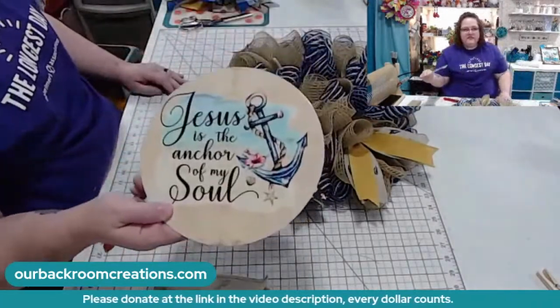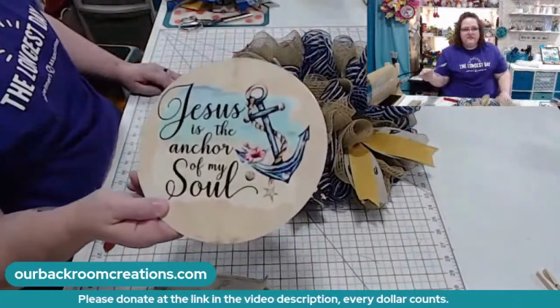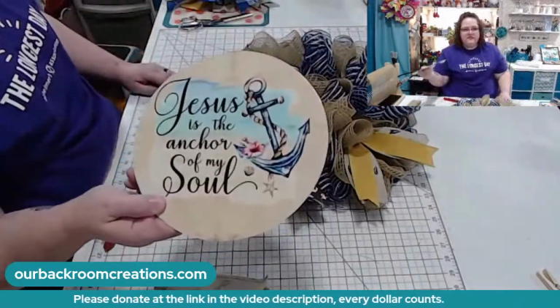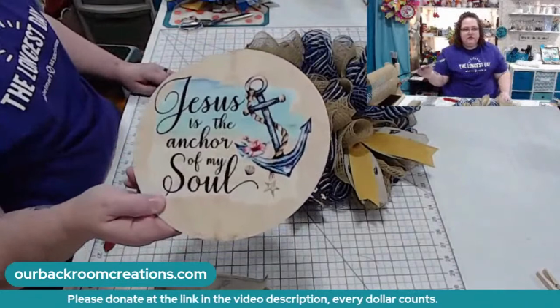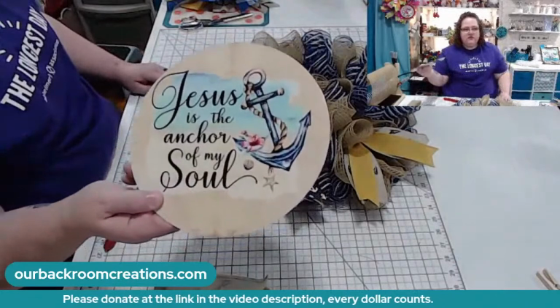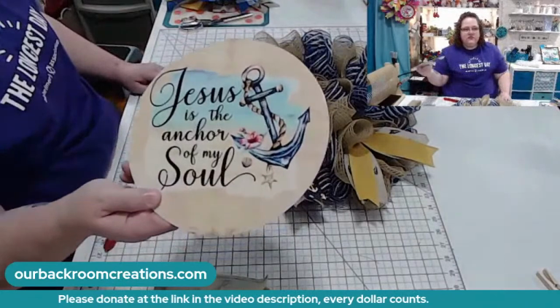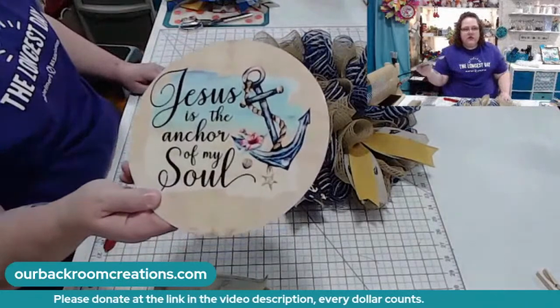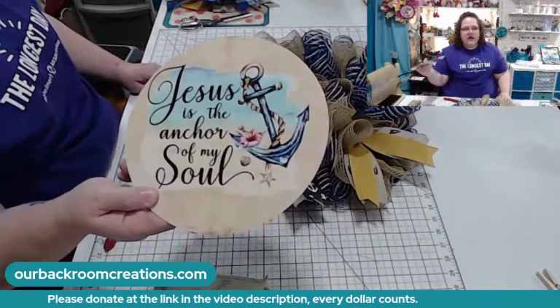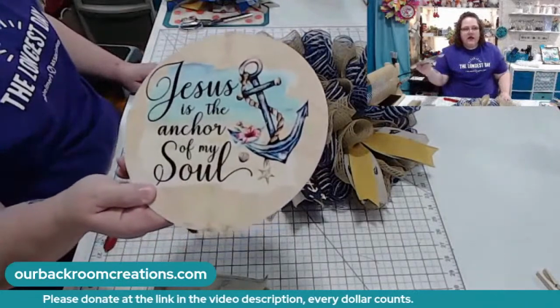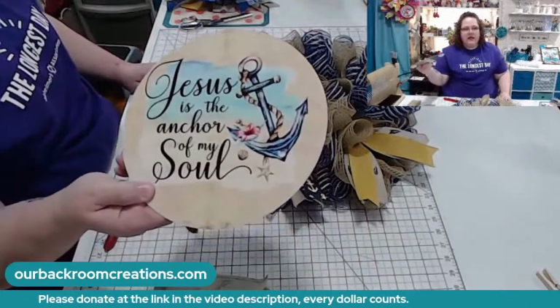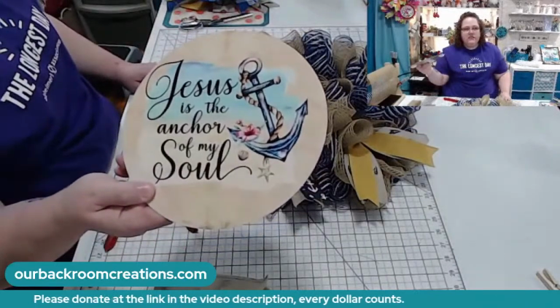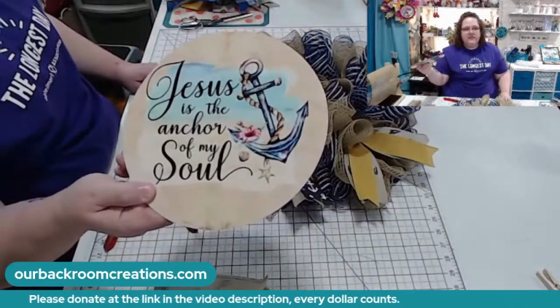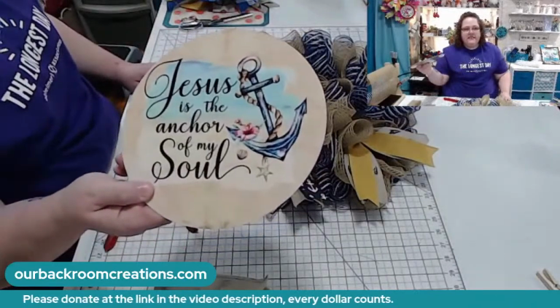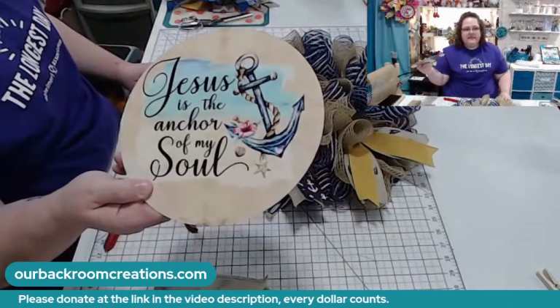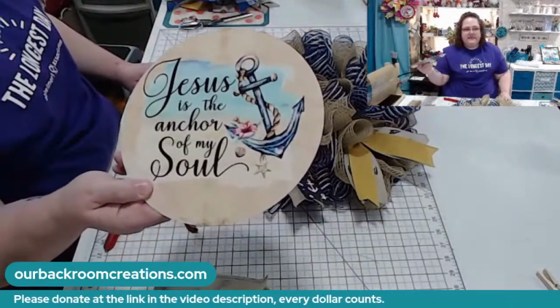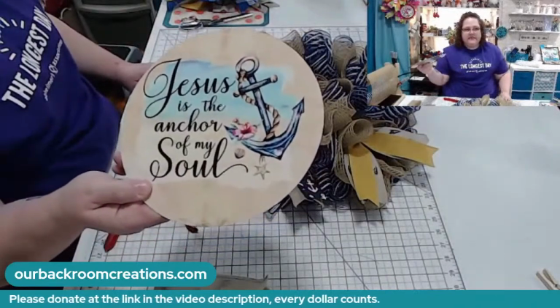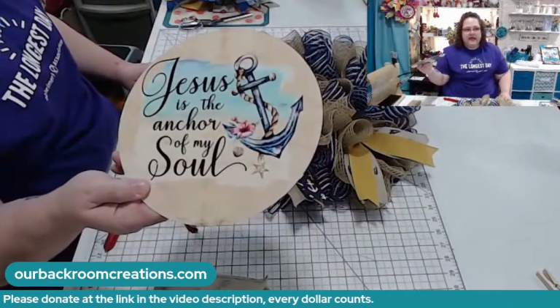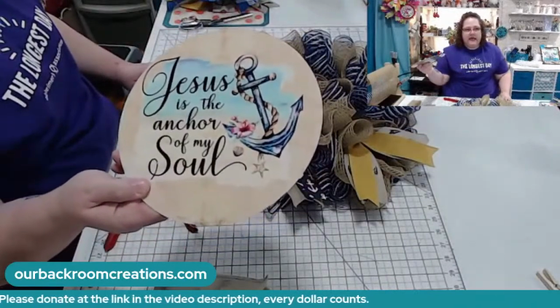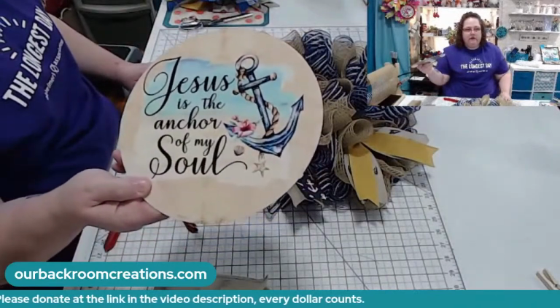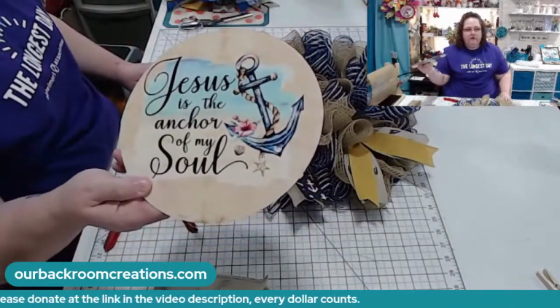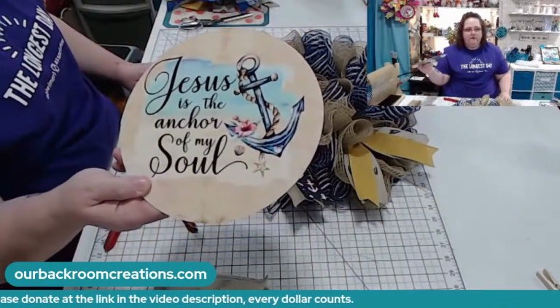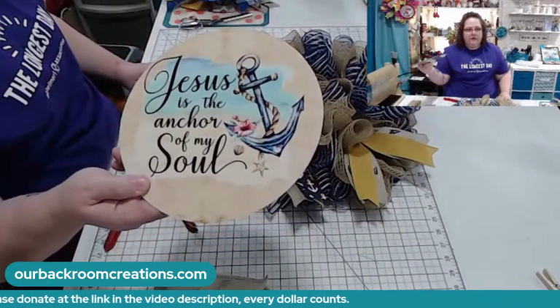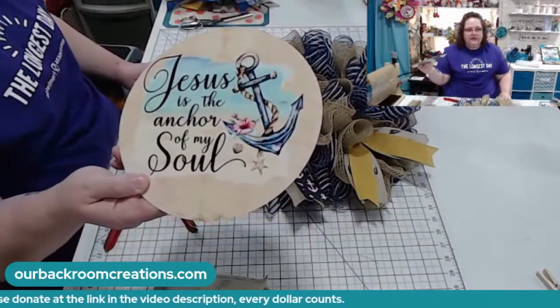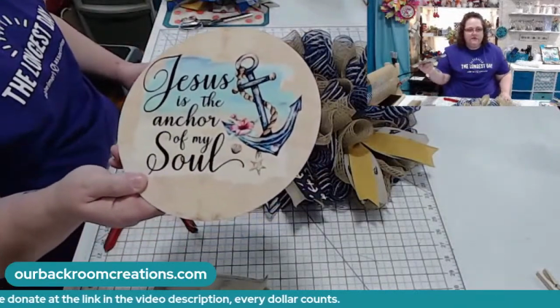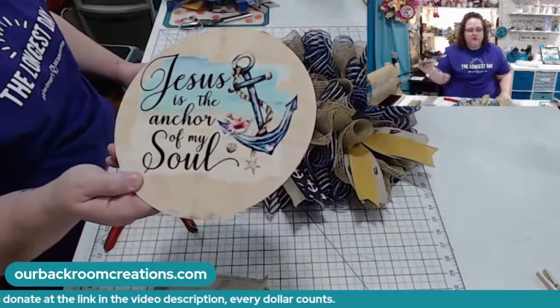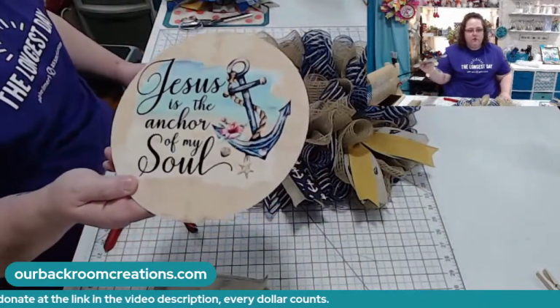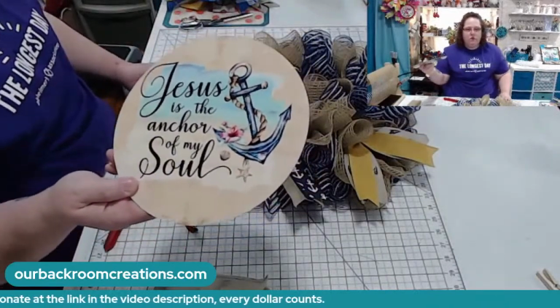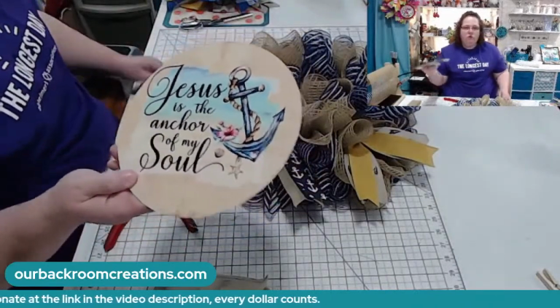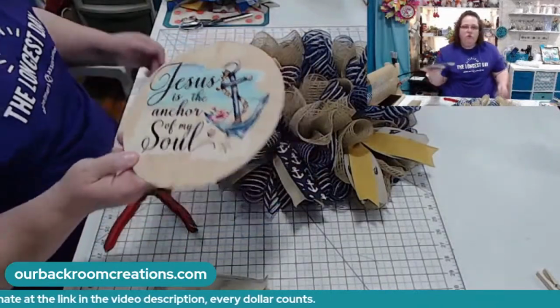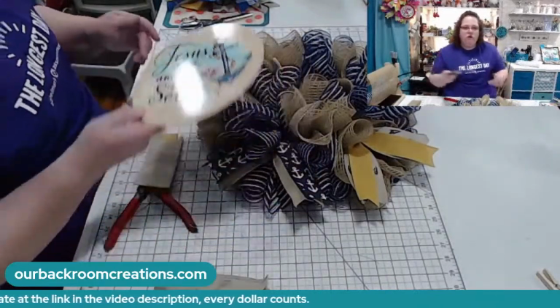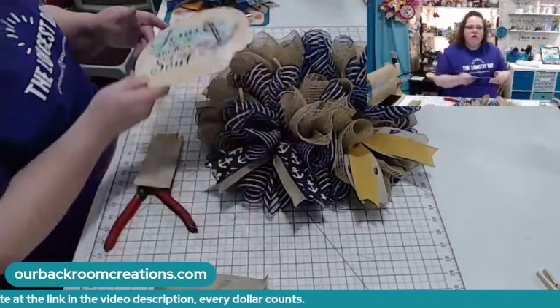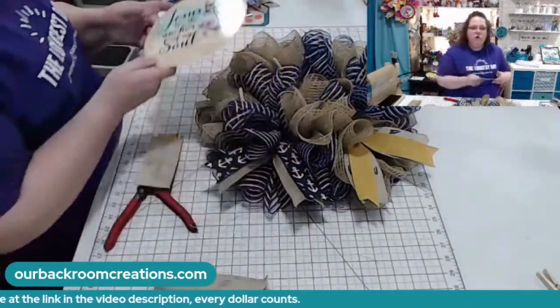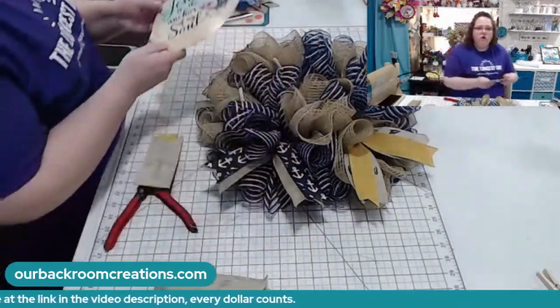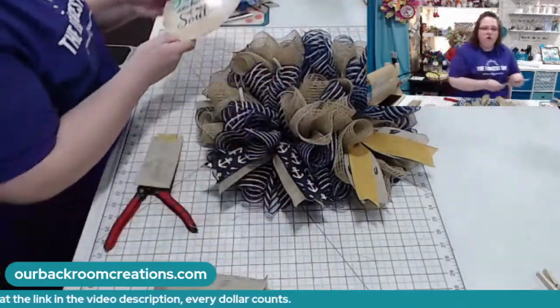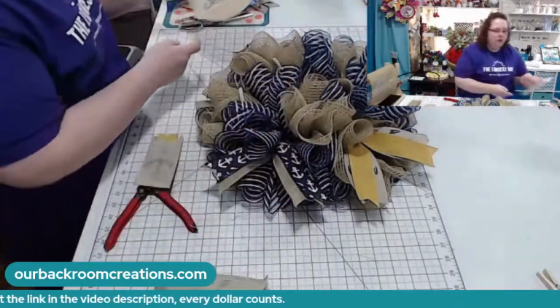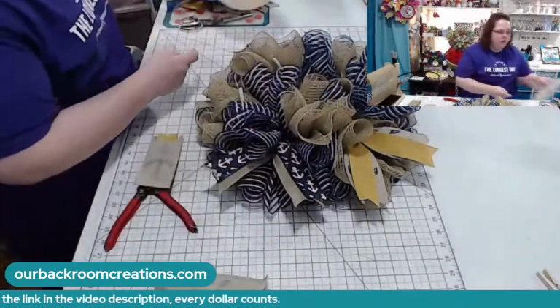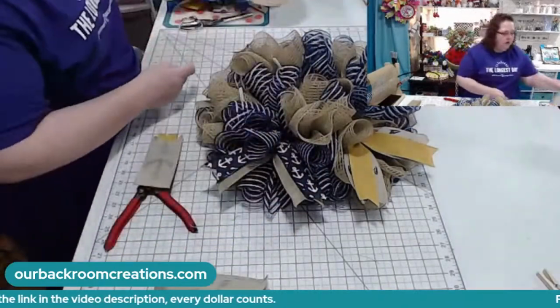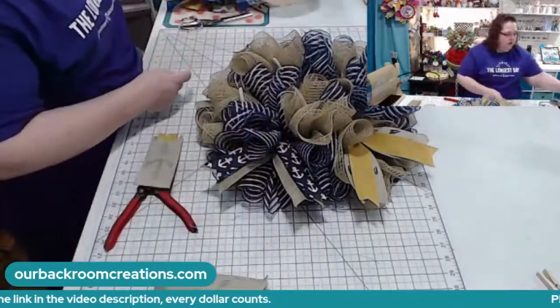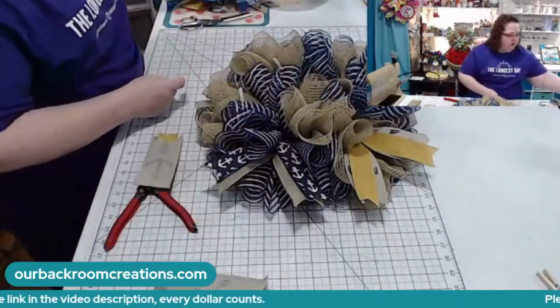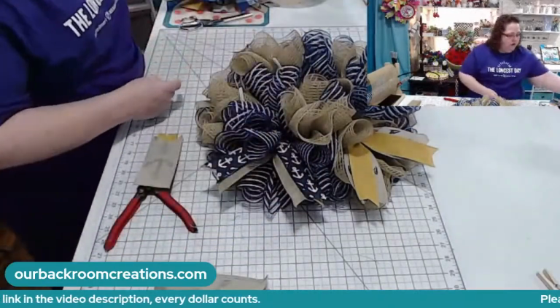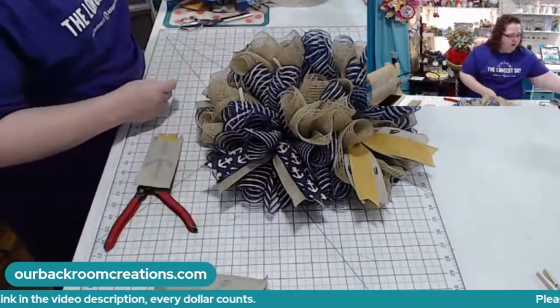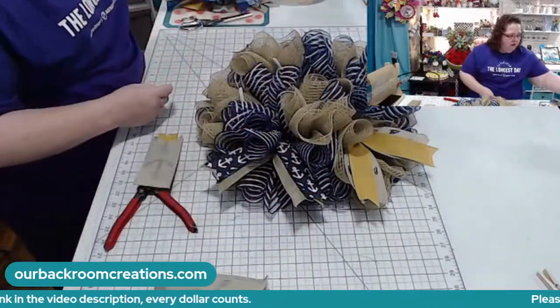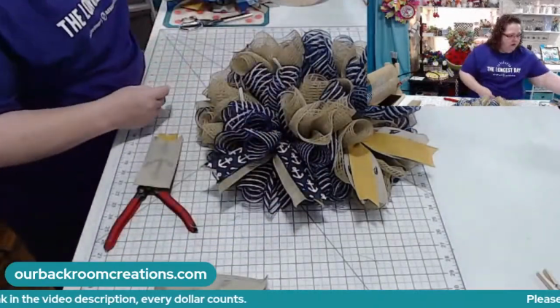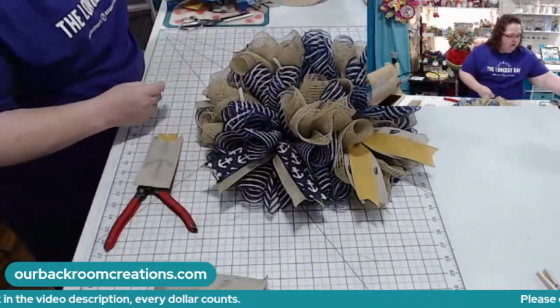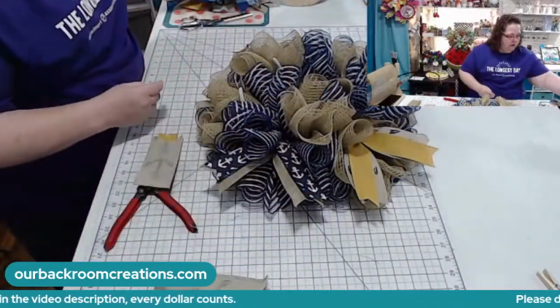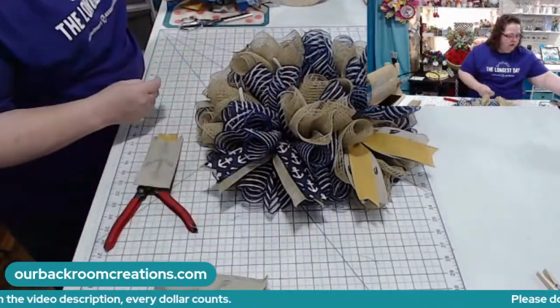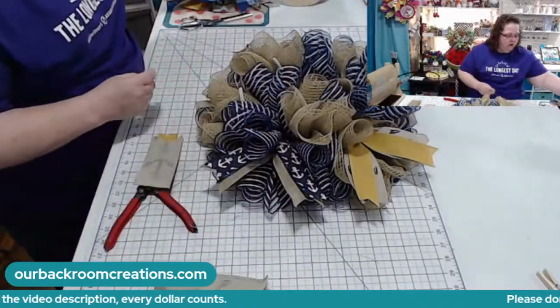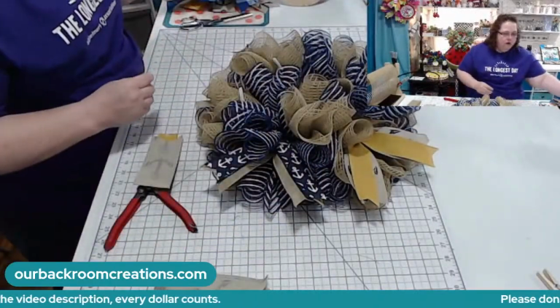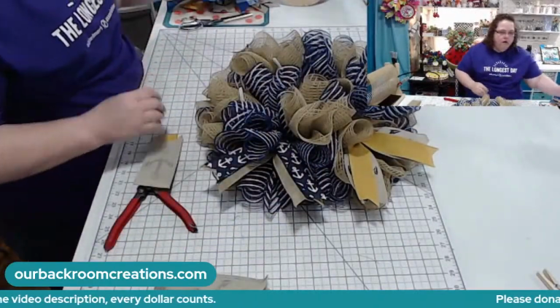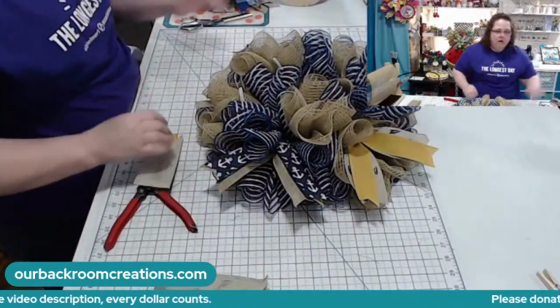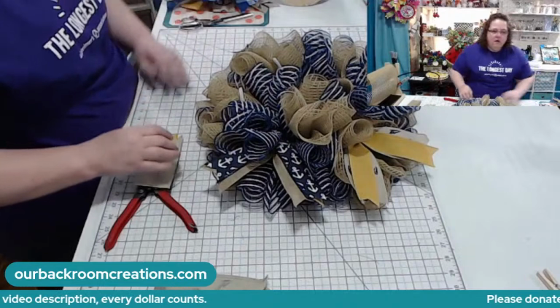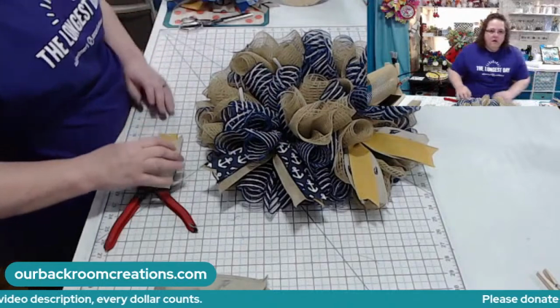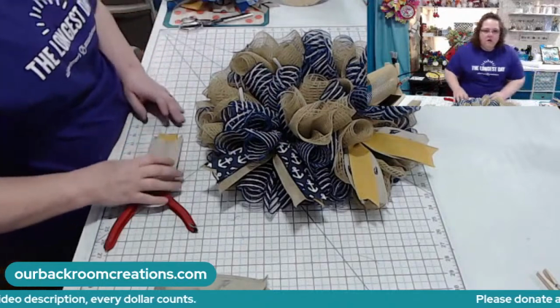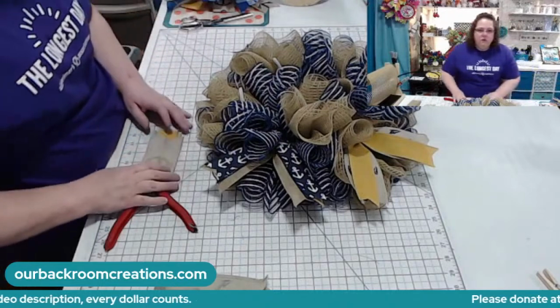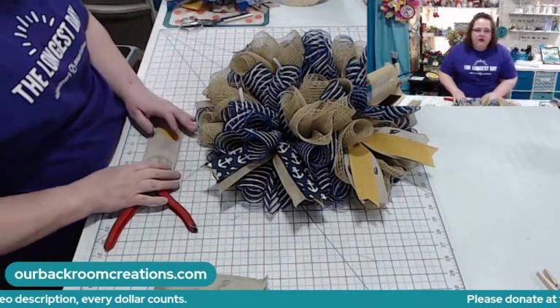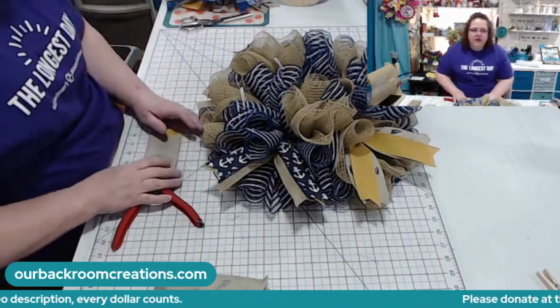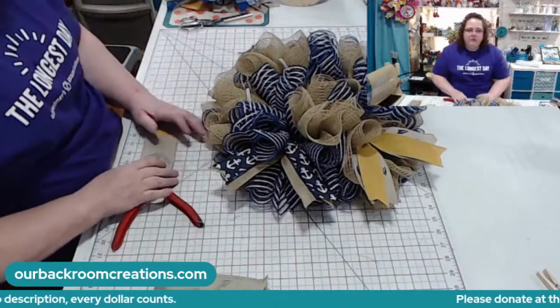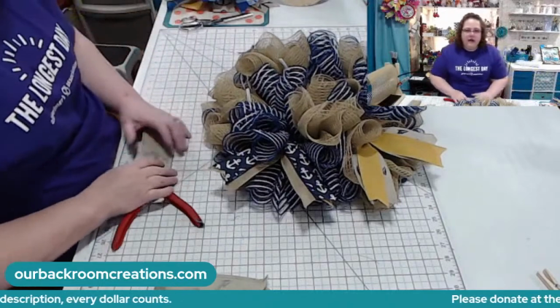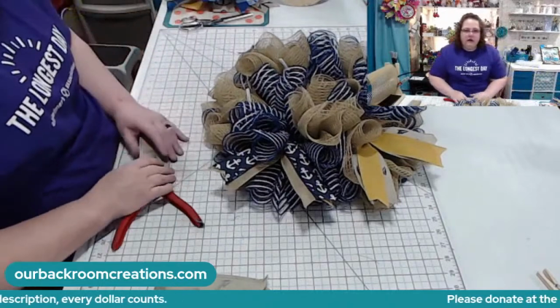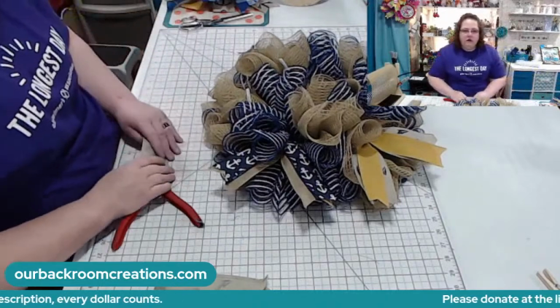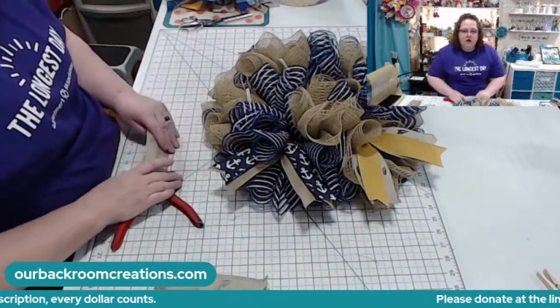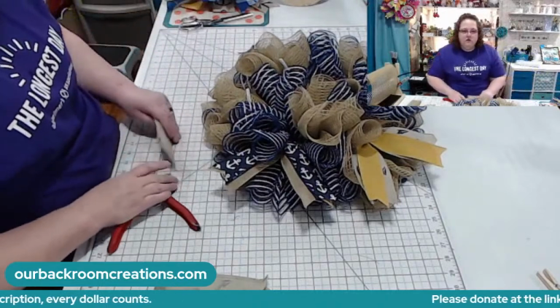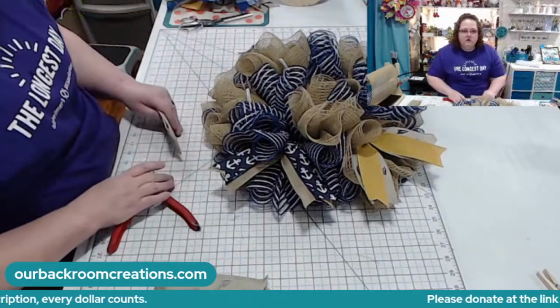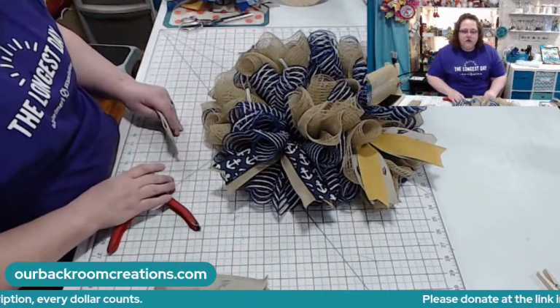This is our sign: 'Jesus is the Anchor of My Soul.' We do make our own signs.